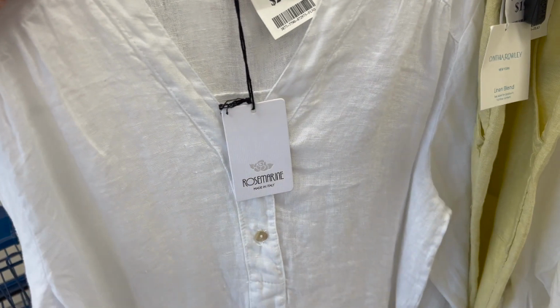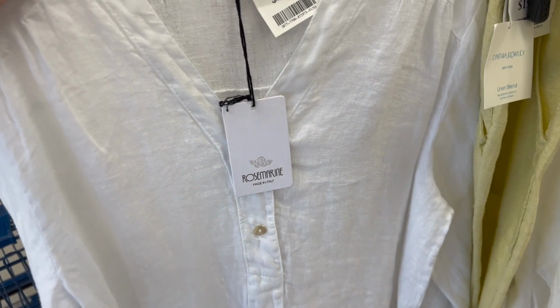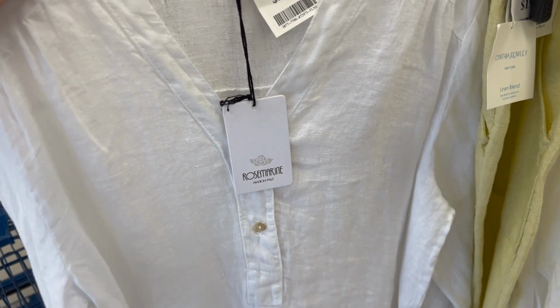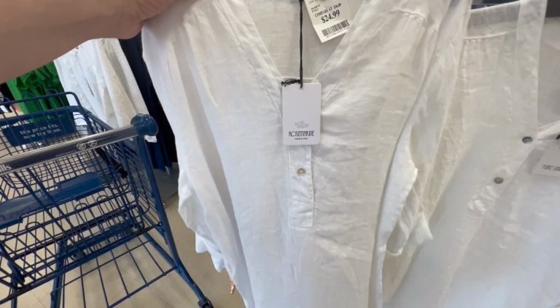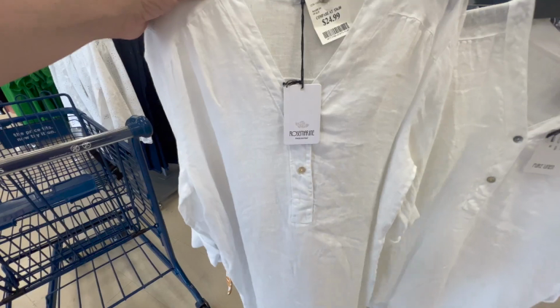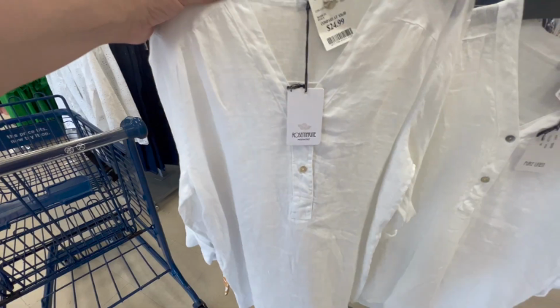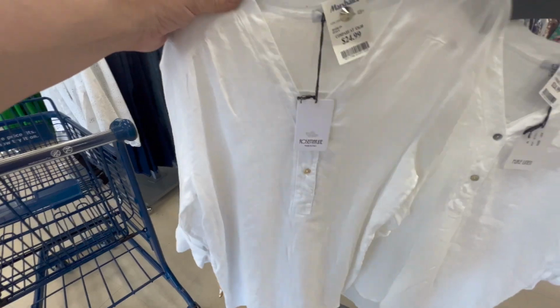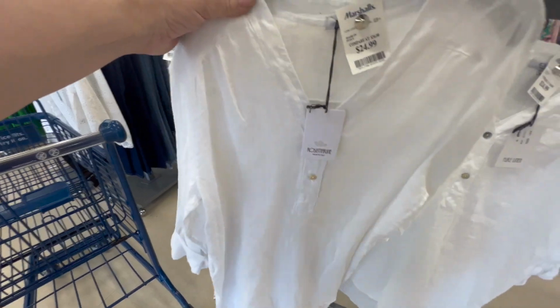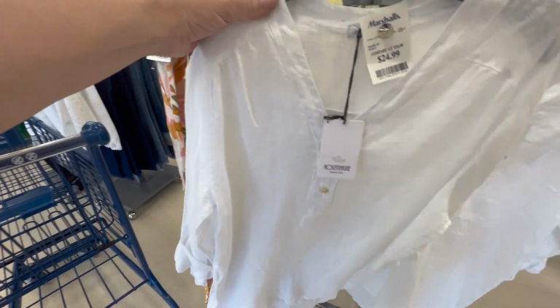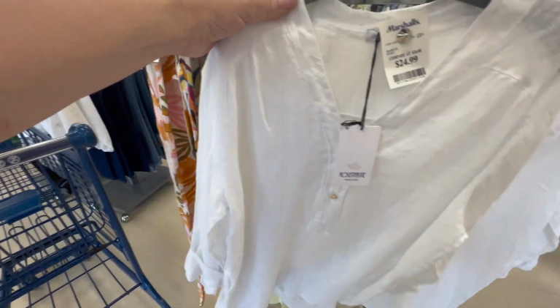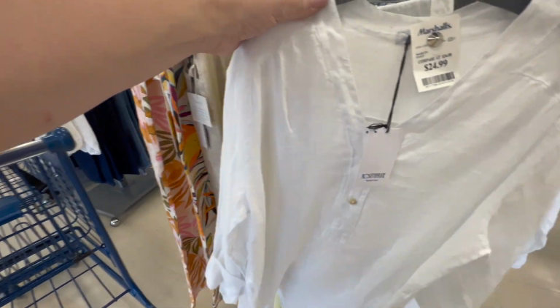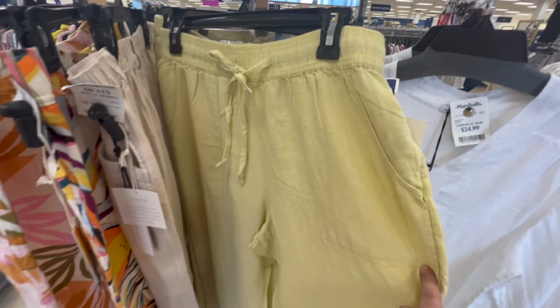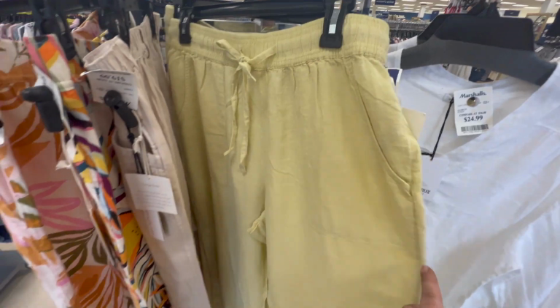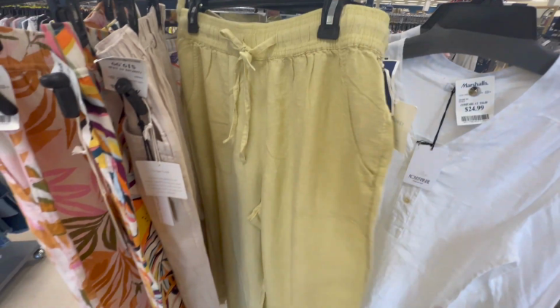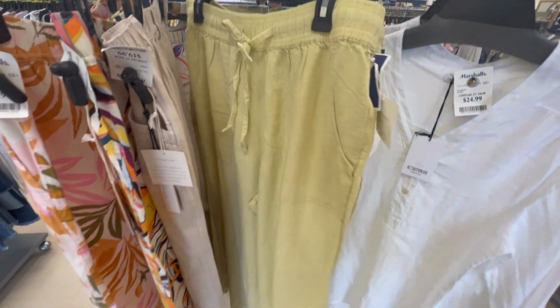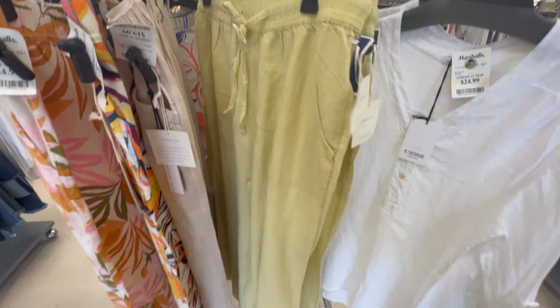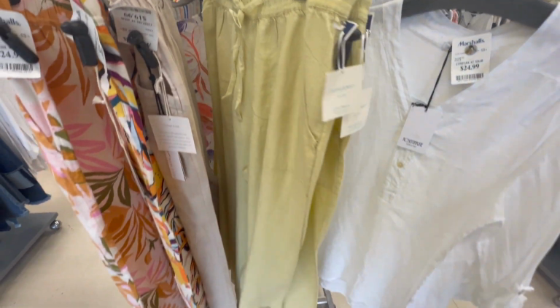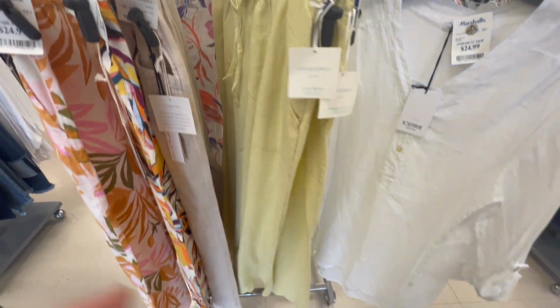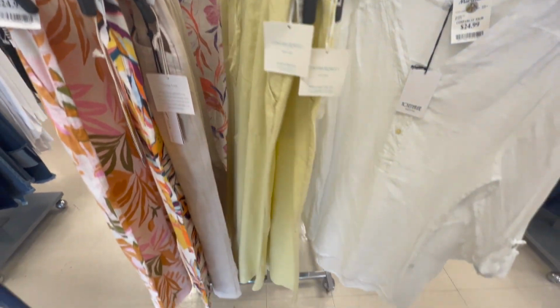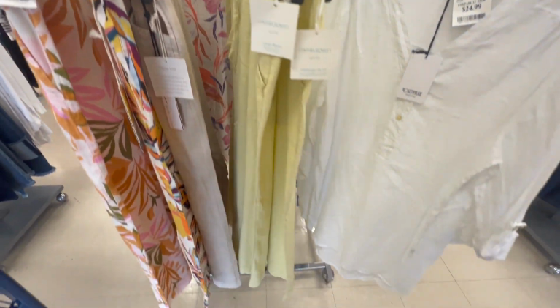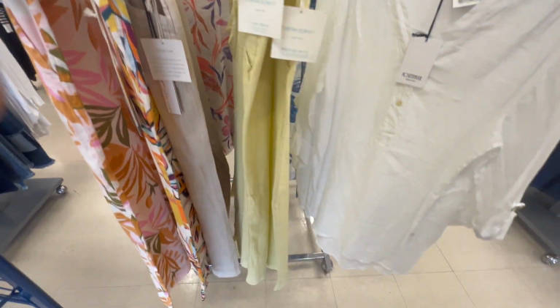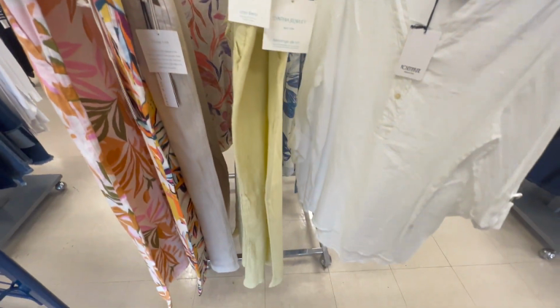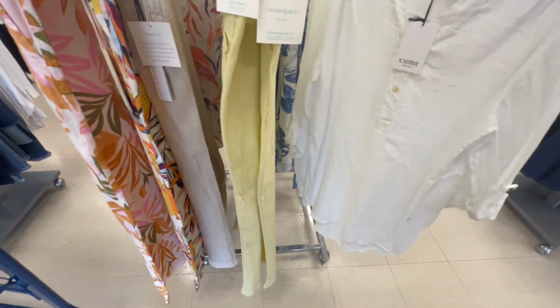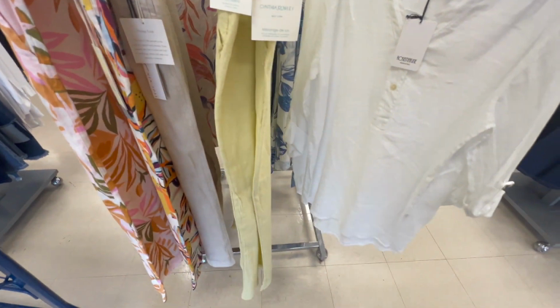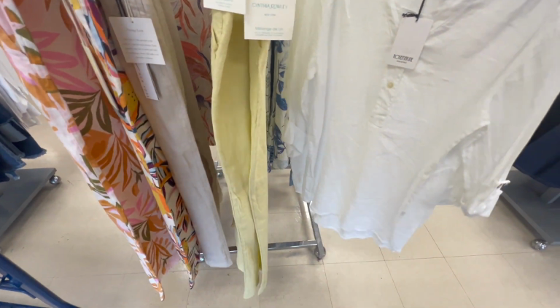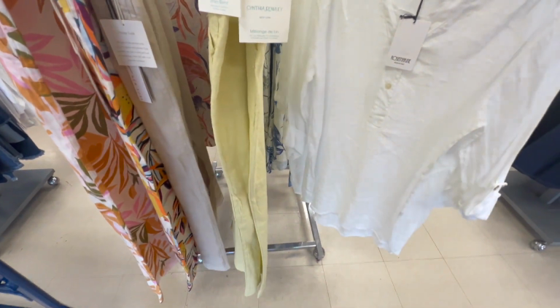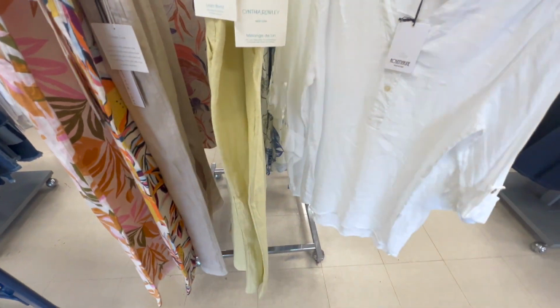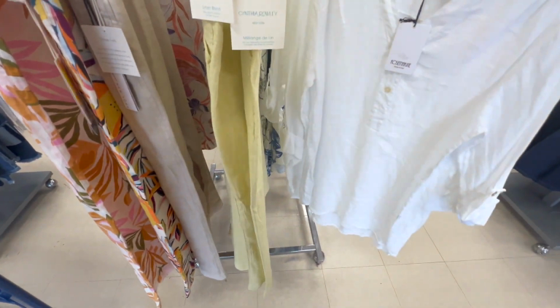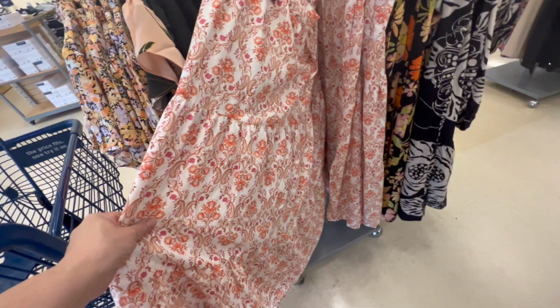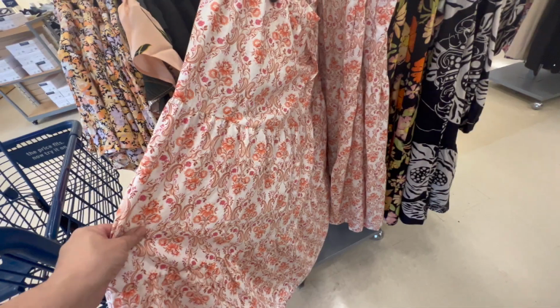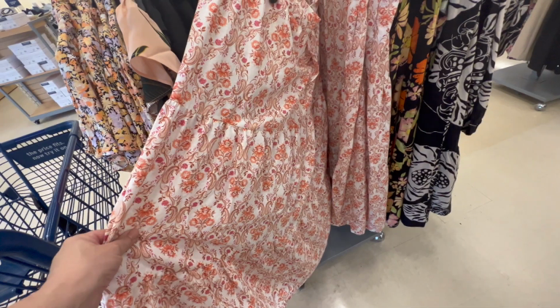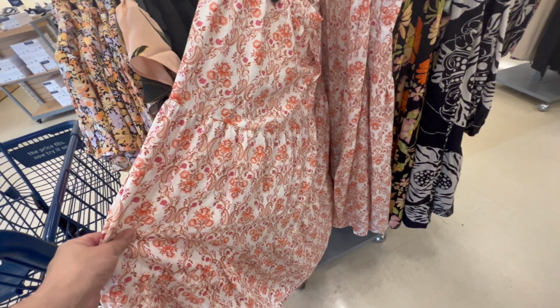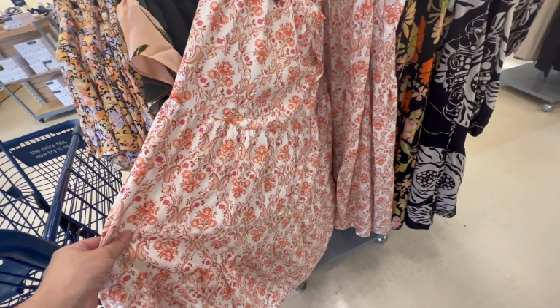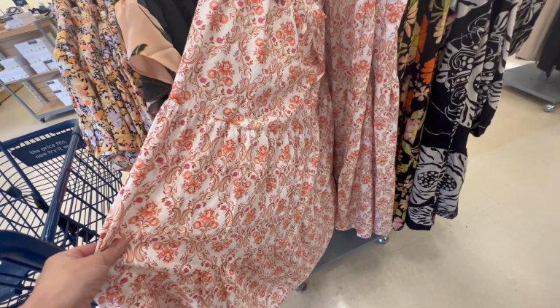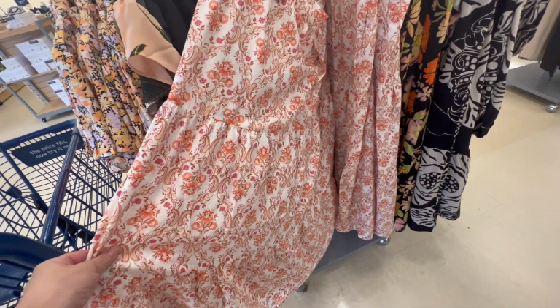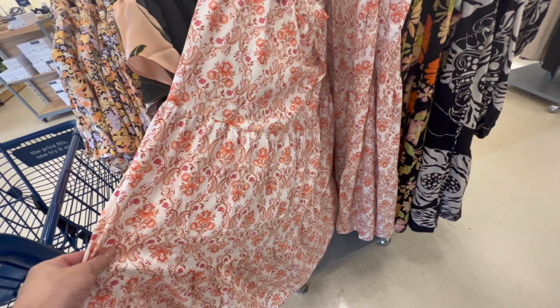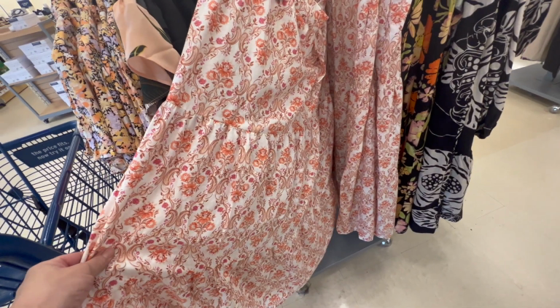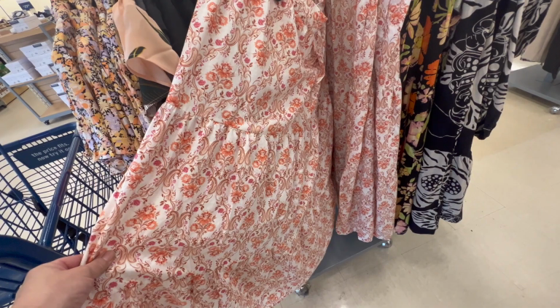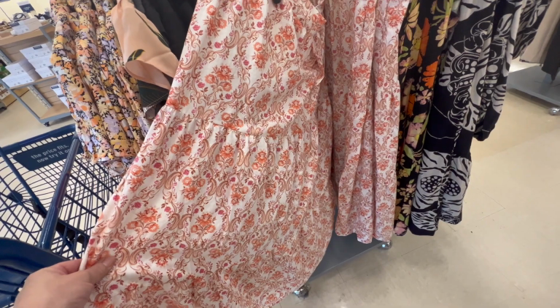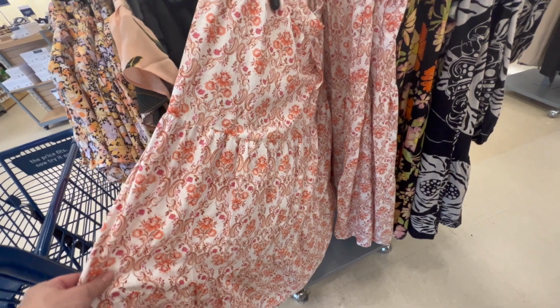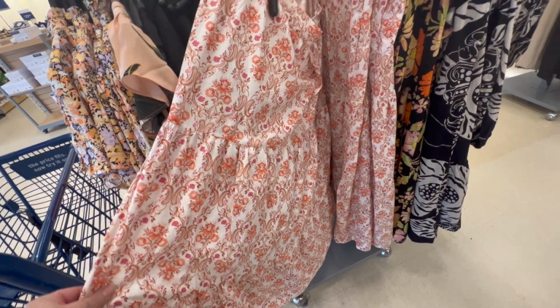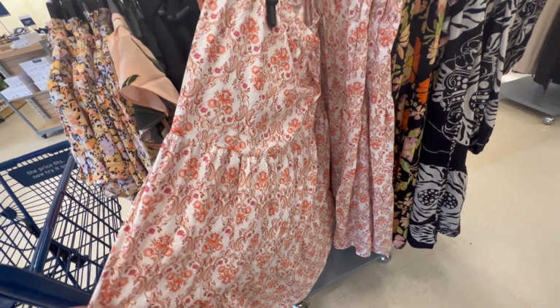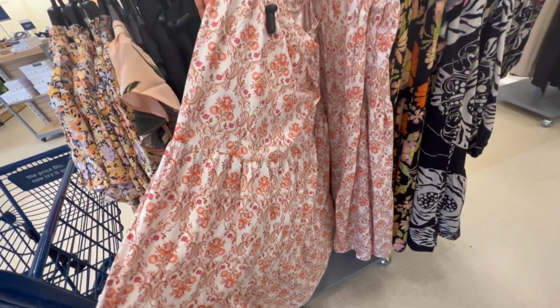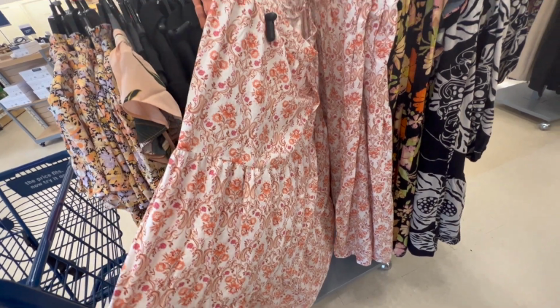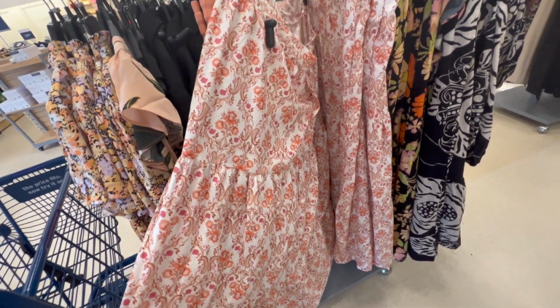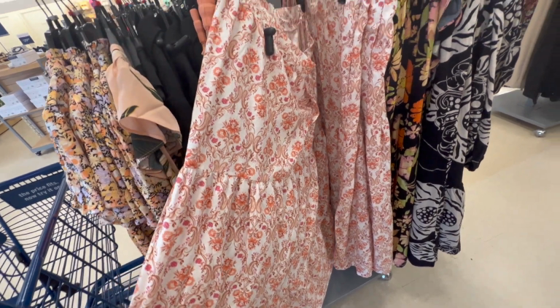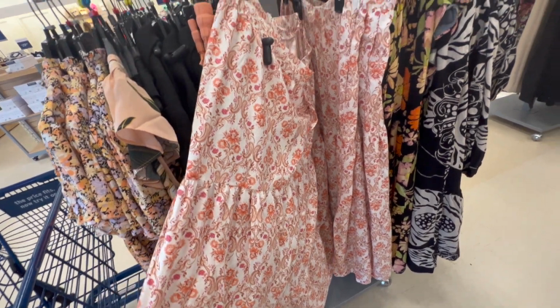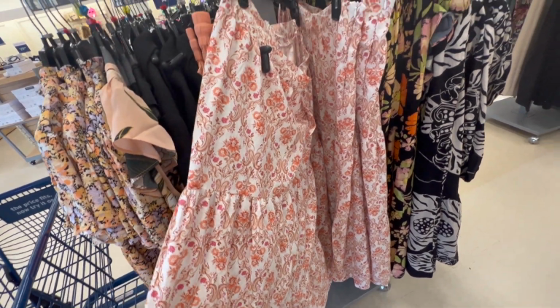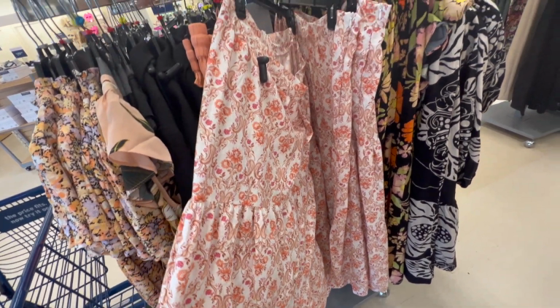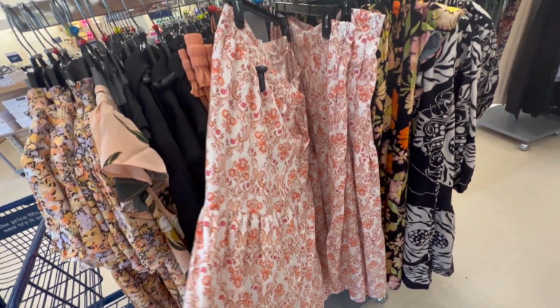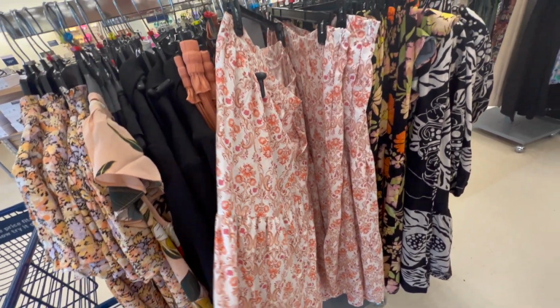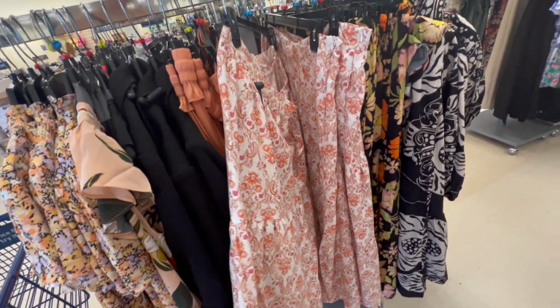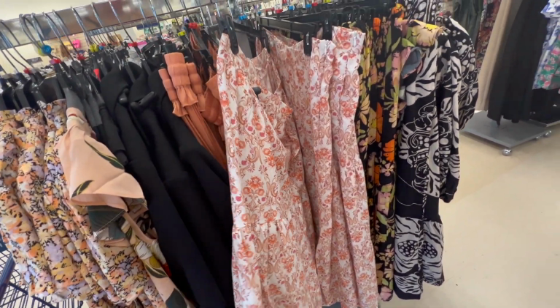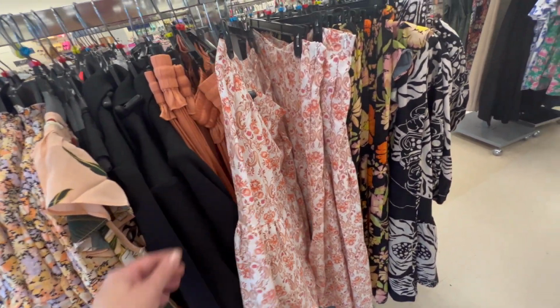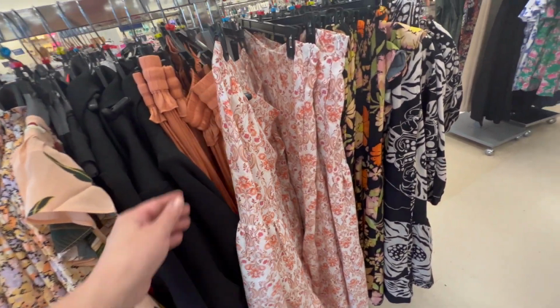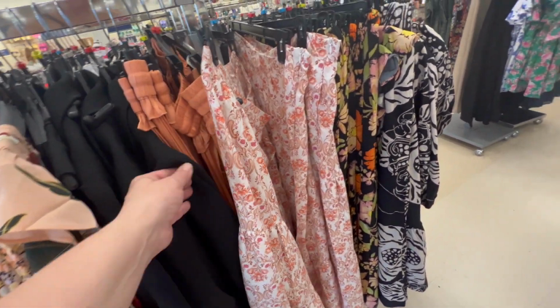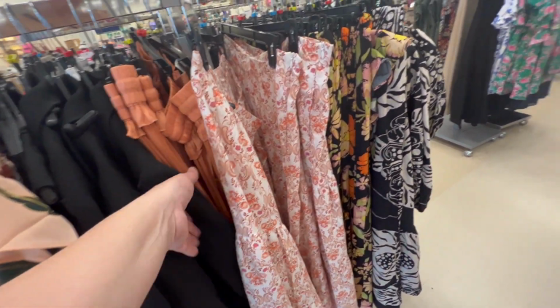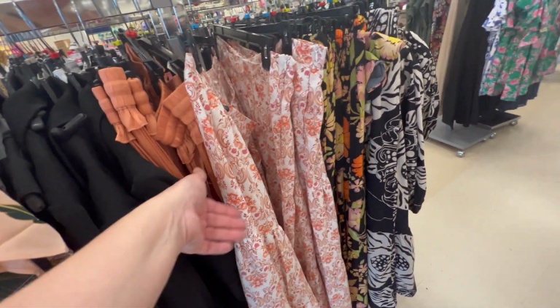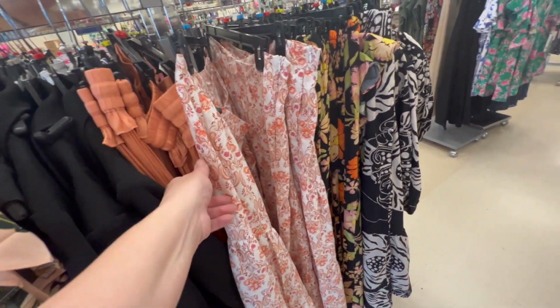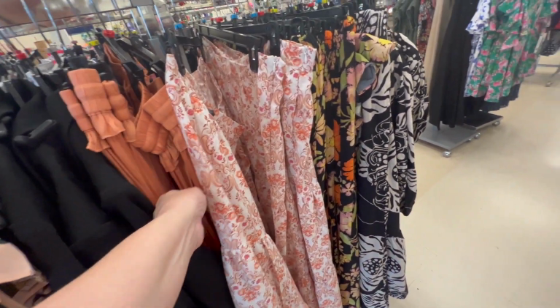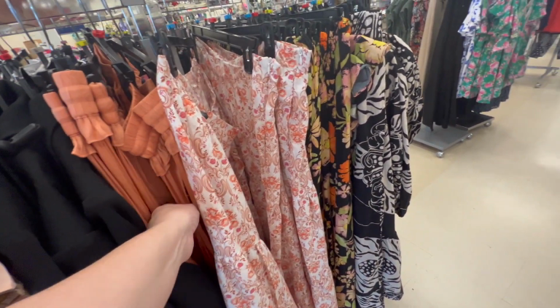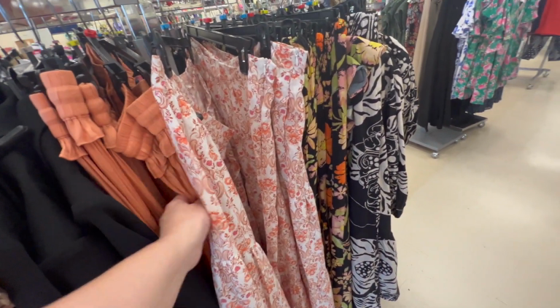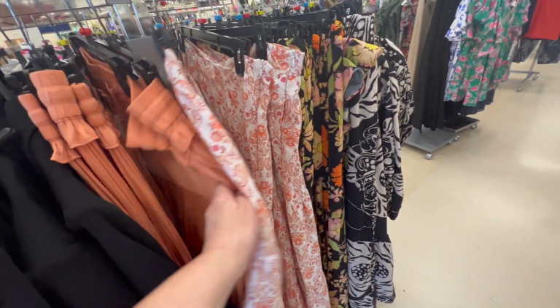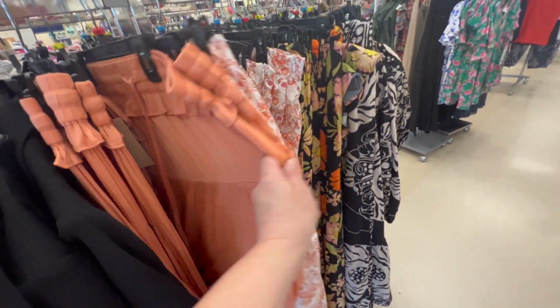100% linen. Marshall's had some really pretty pieces as you can see — some butter linen pants and a really cute white shirt.